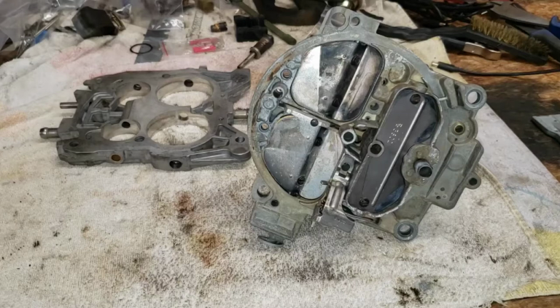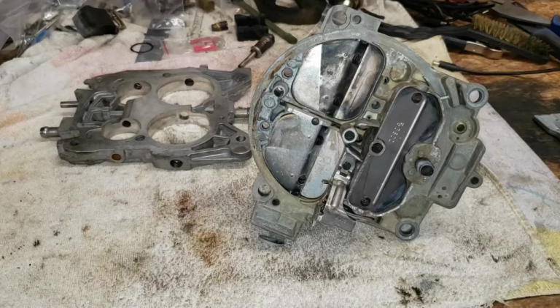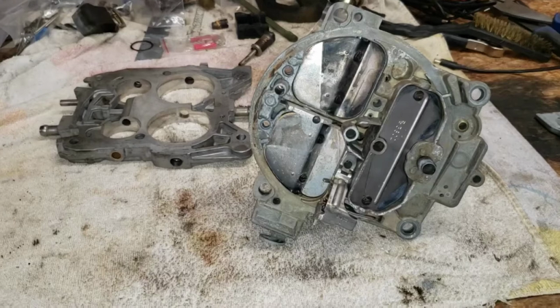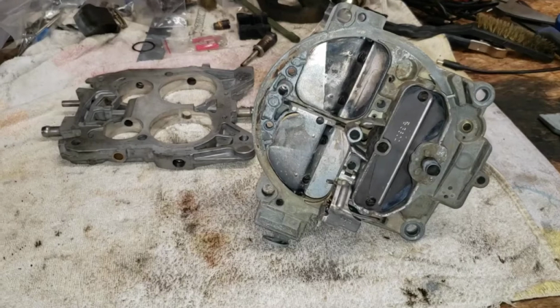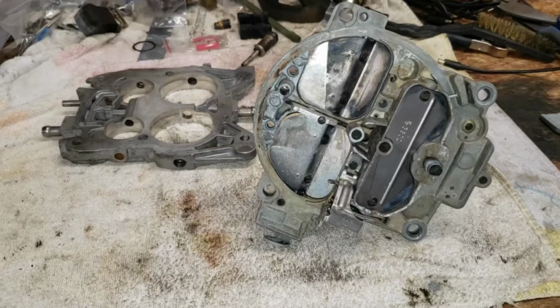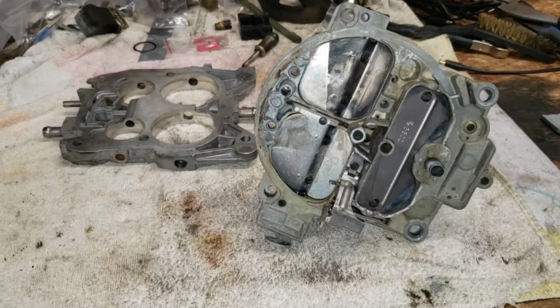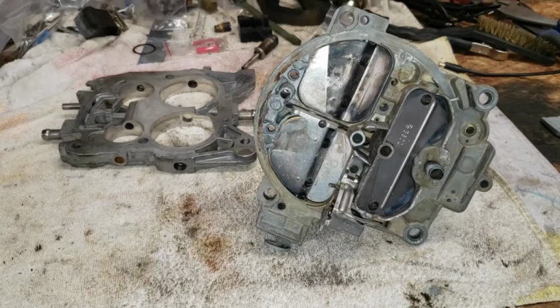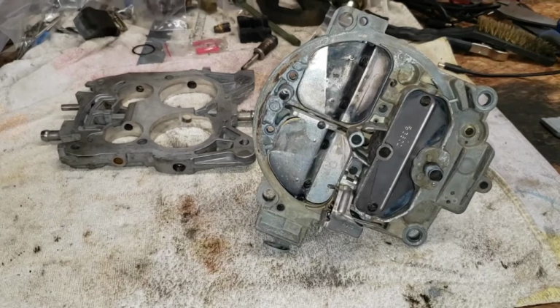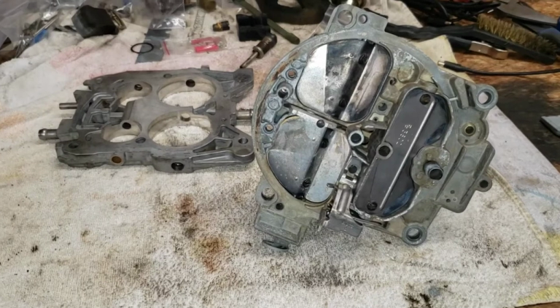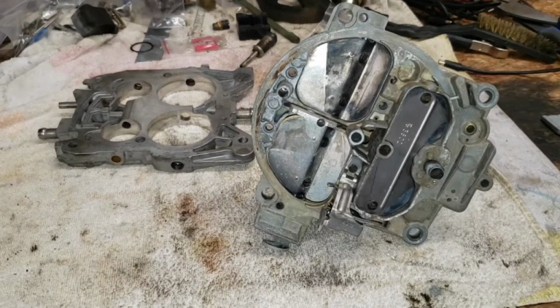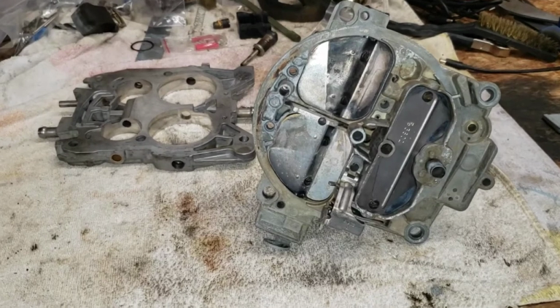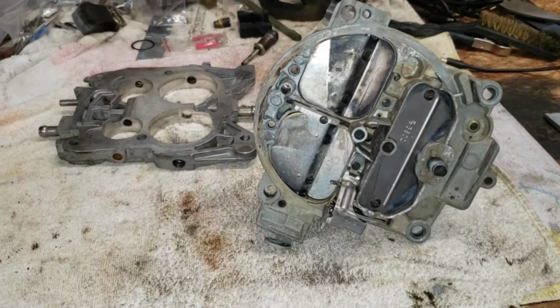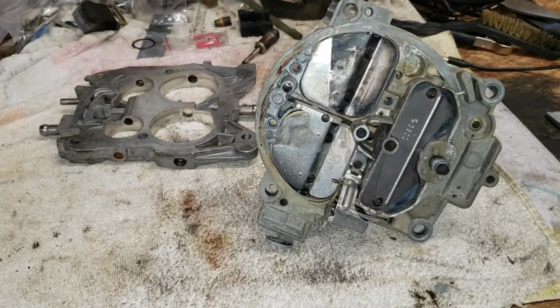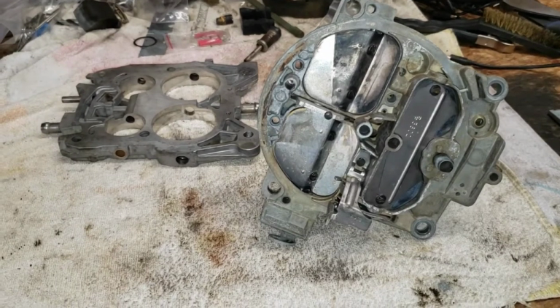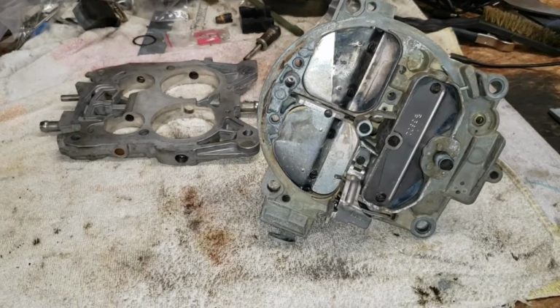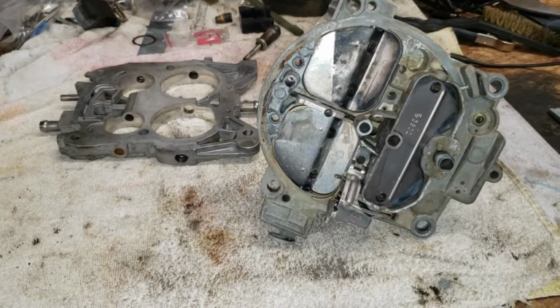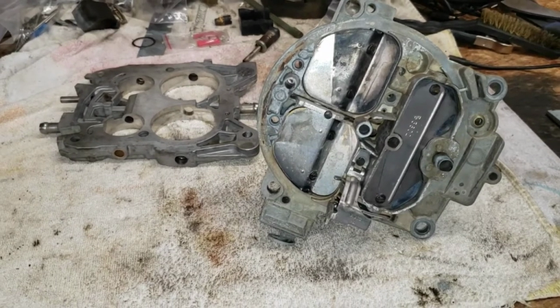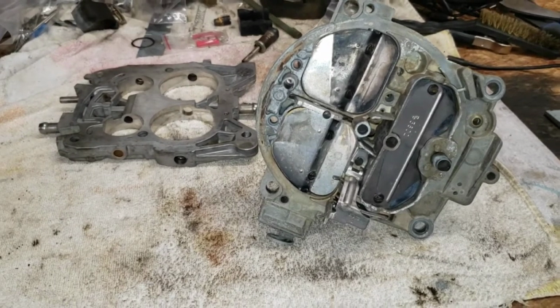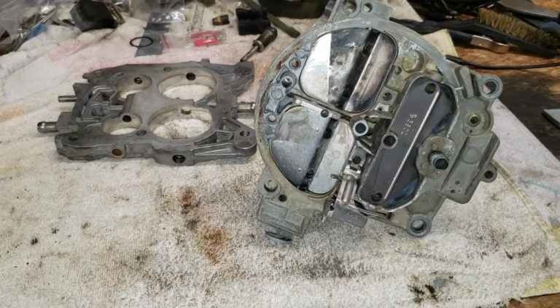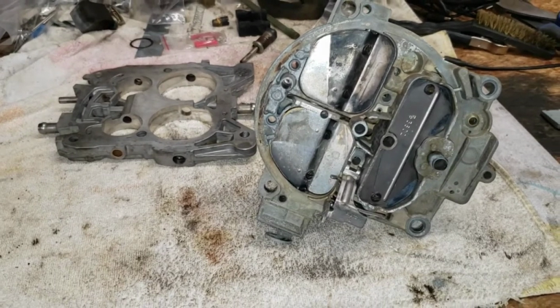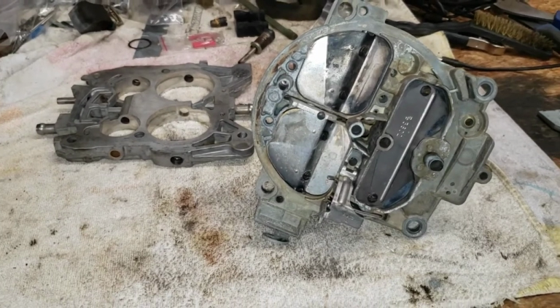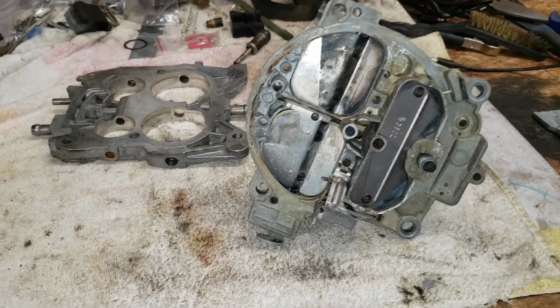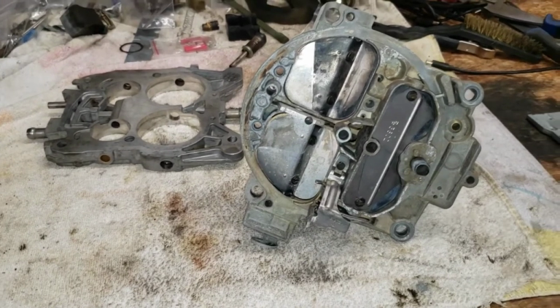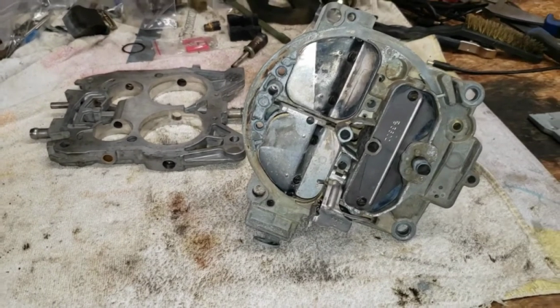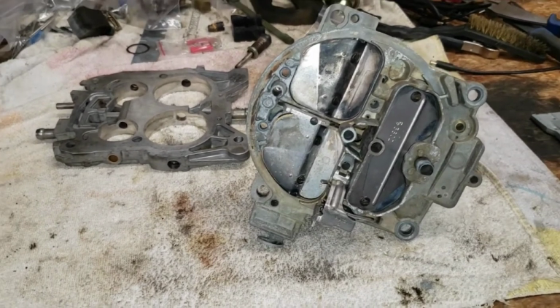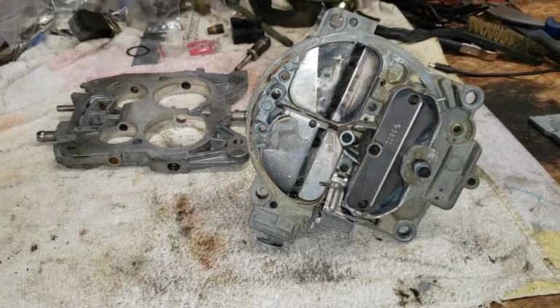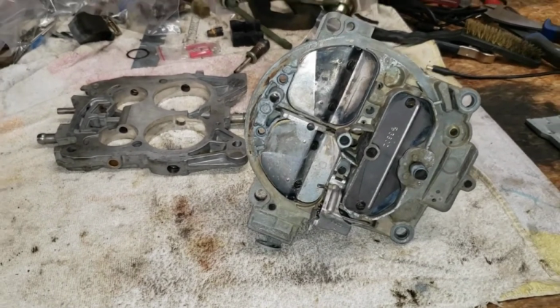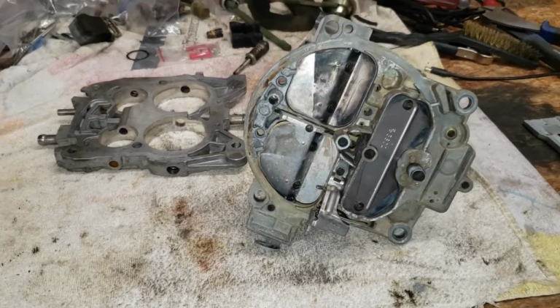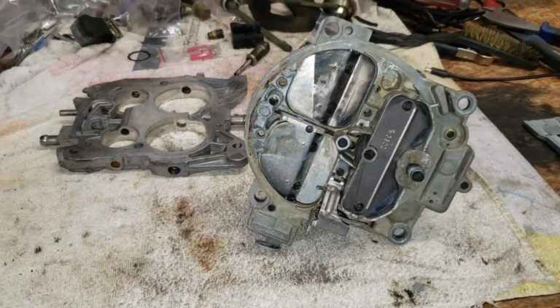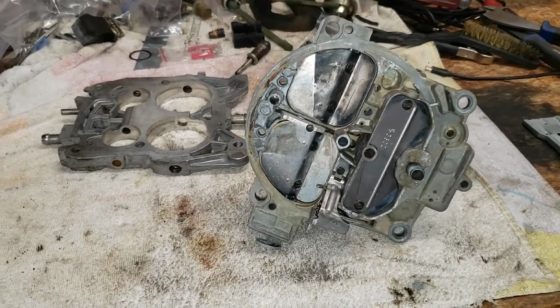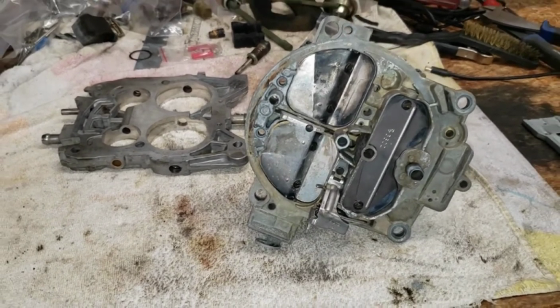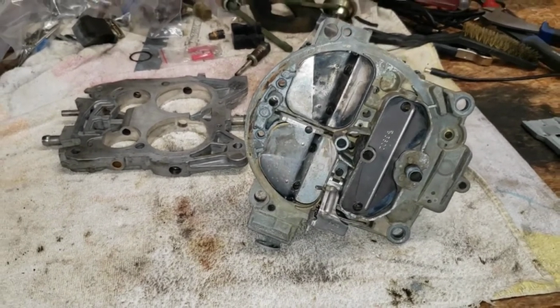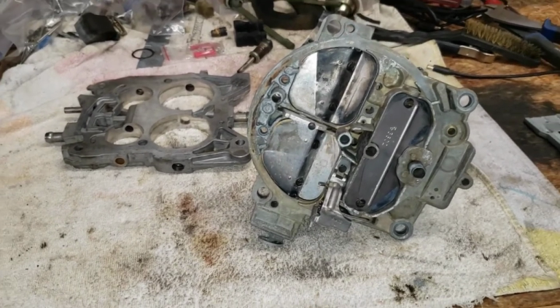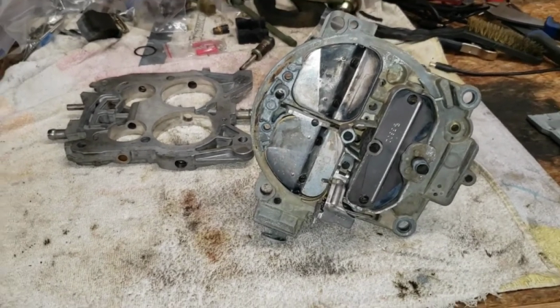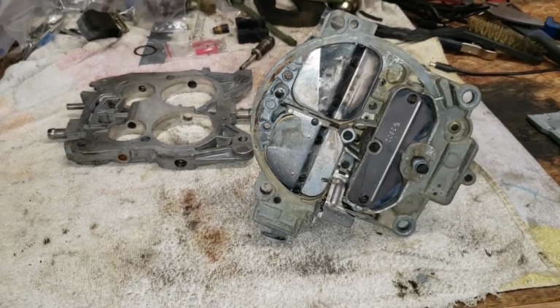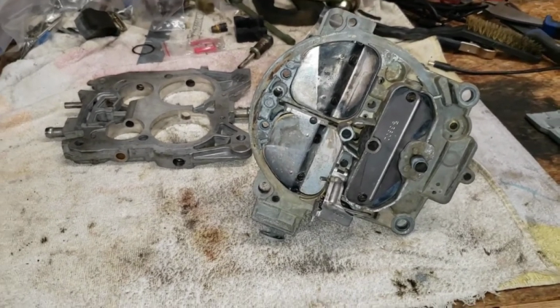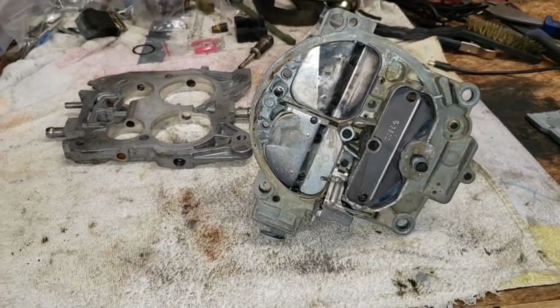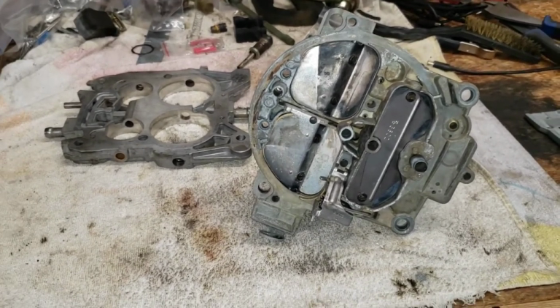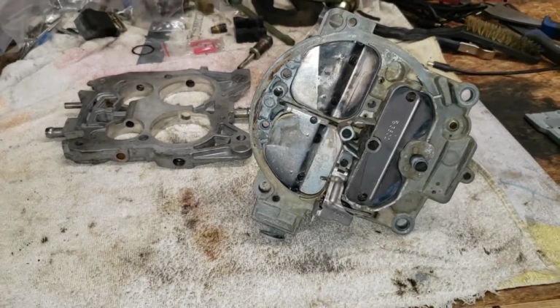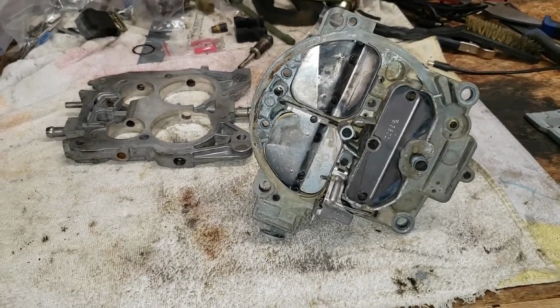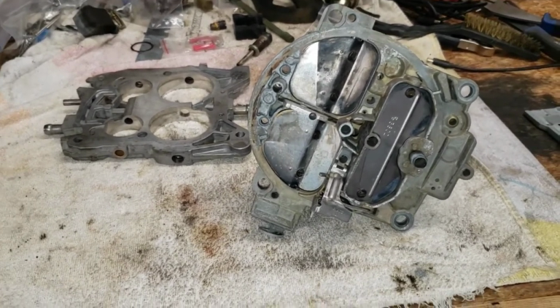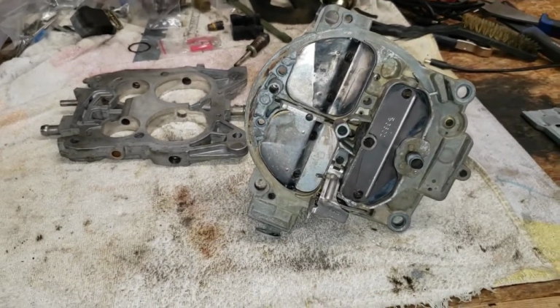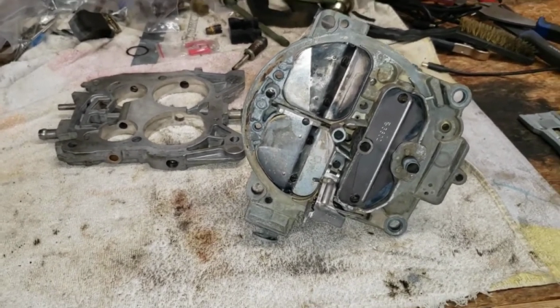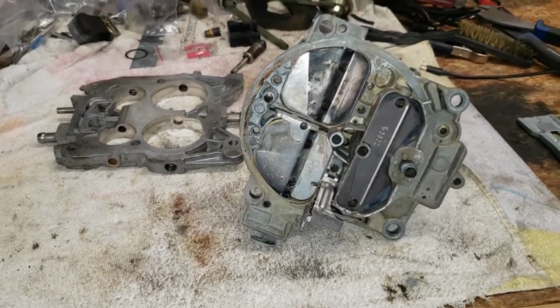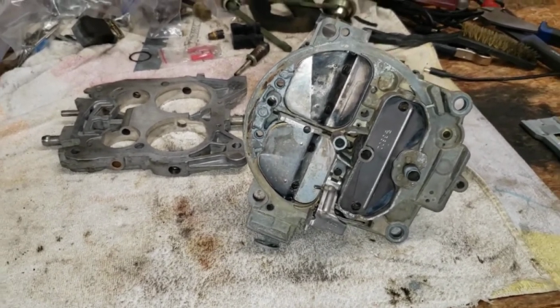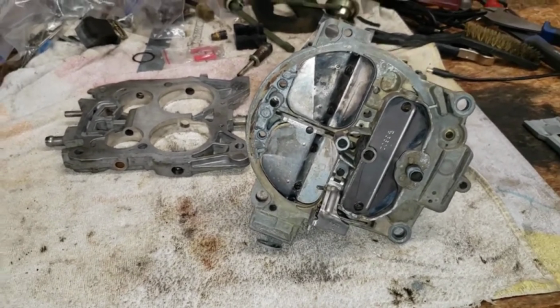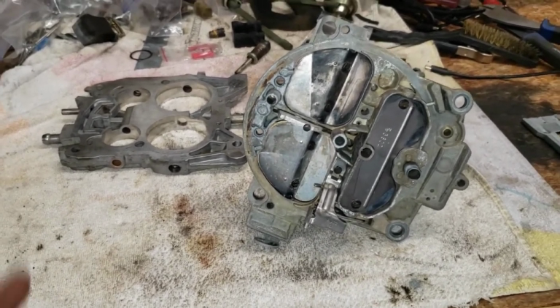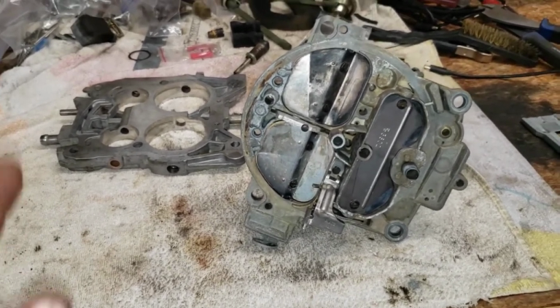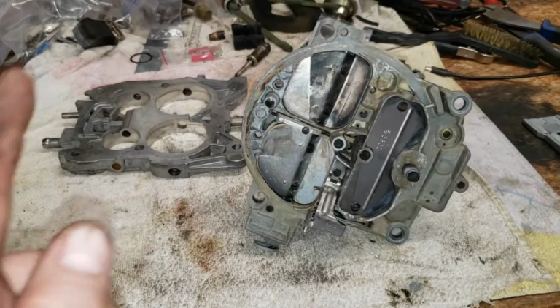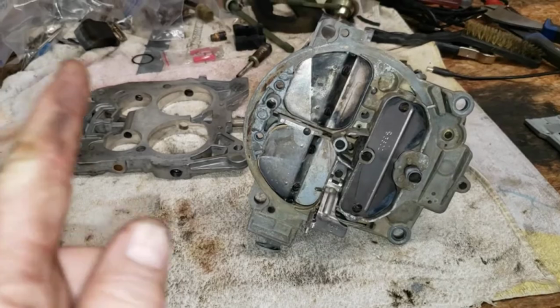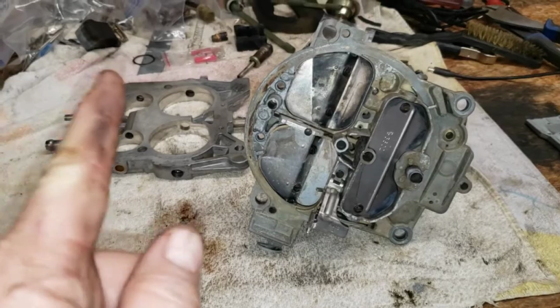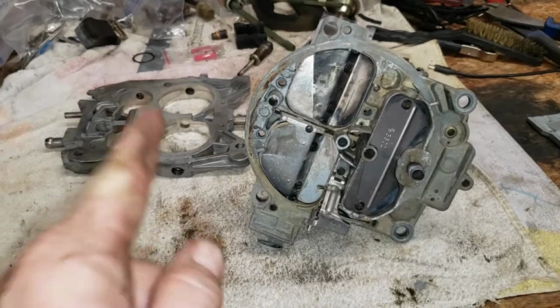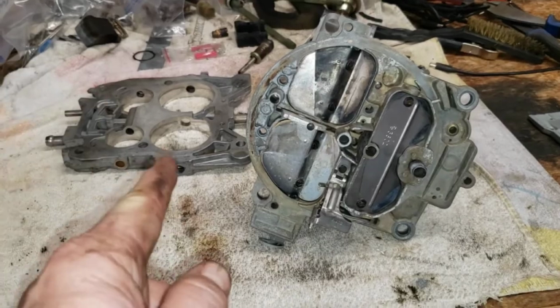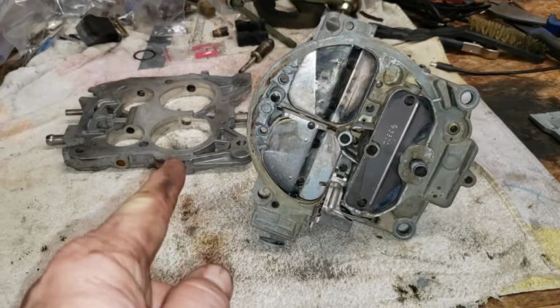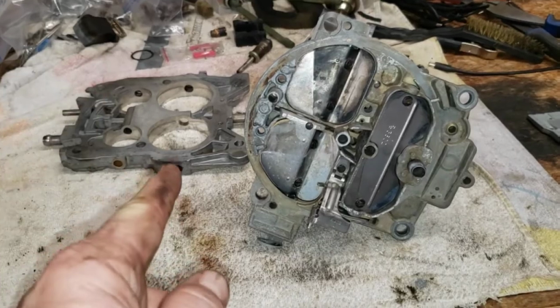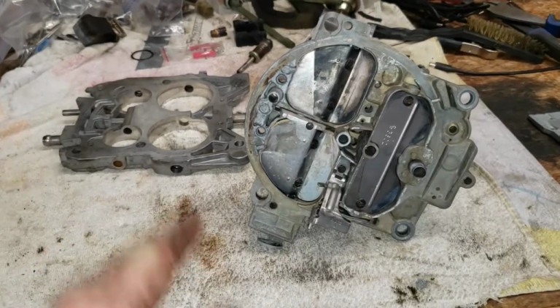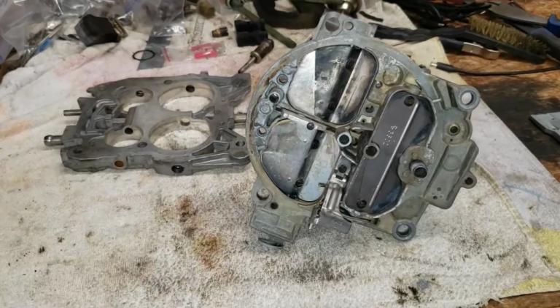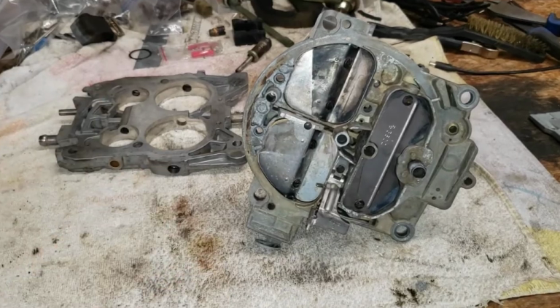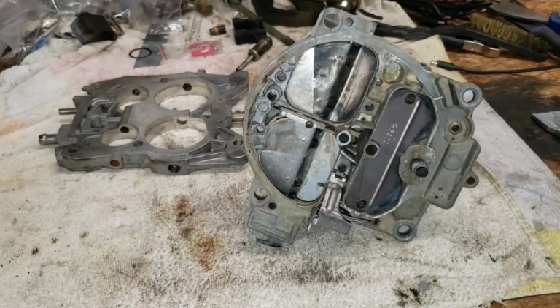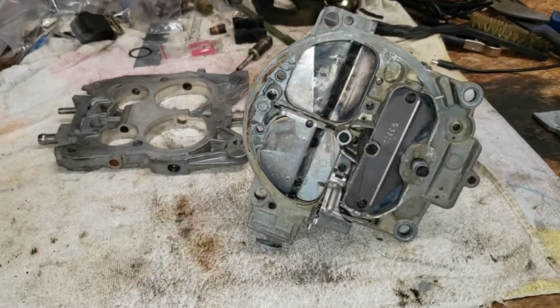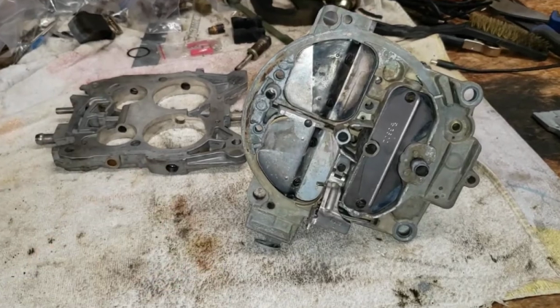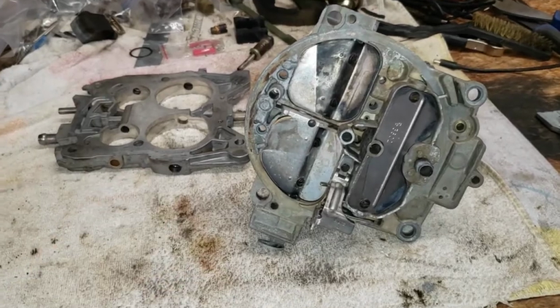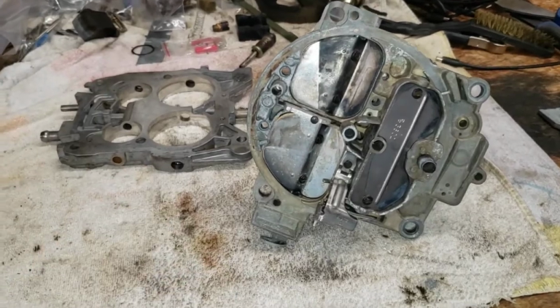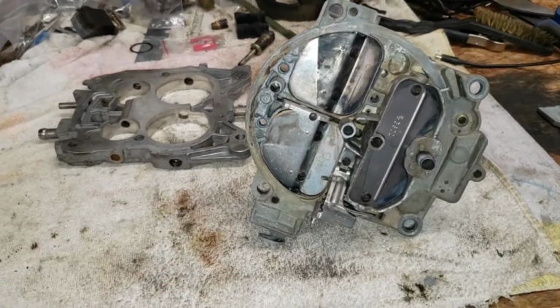Hey, welcome back to the garage everyone. Today we're making some much needed changes to the old Quadrajet, so stick around.